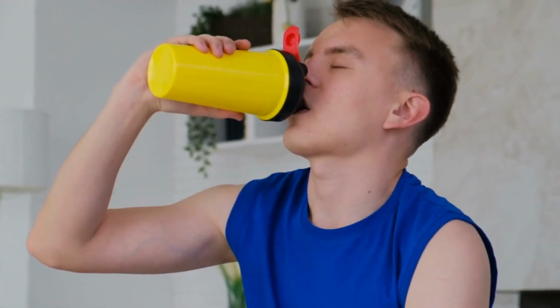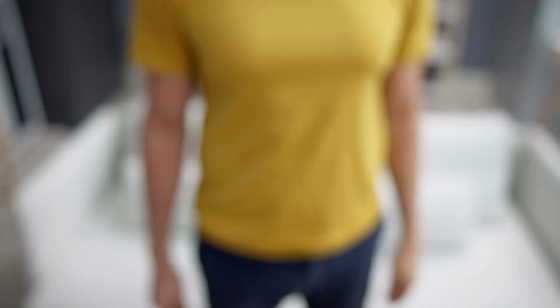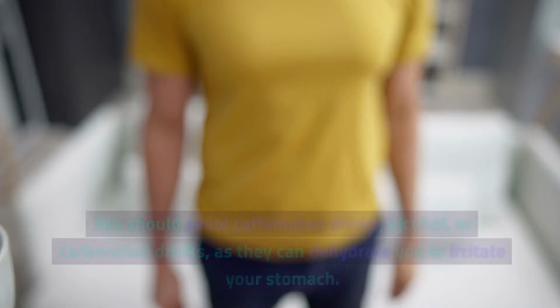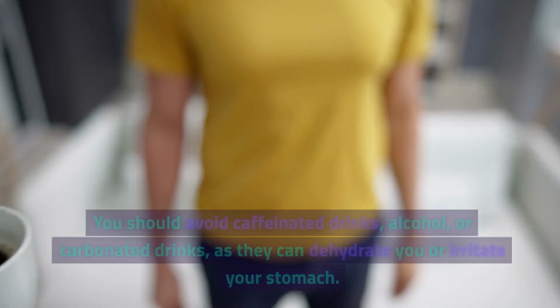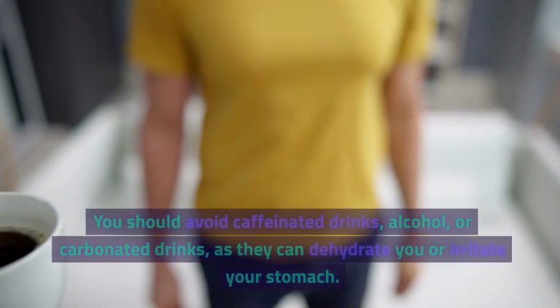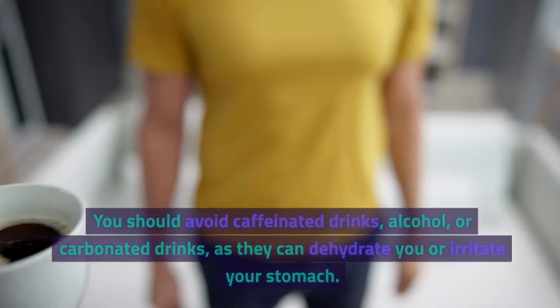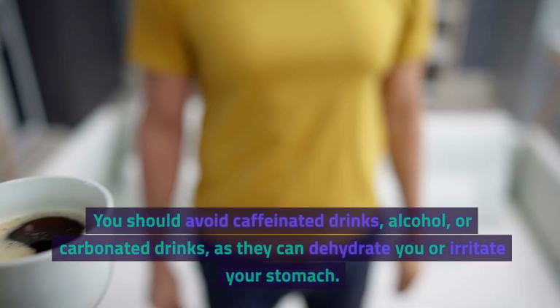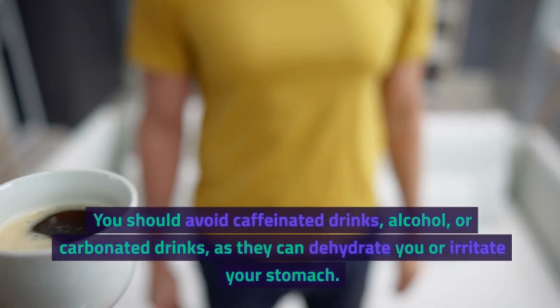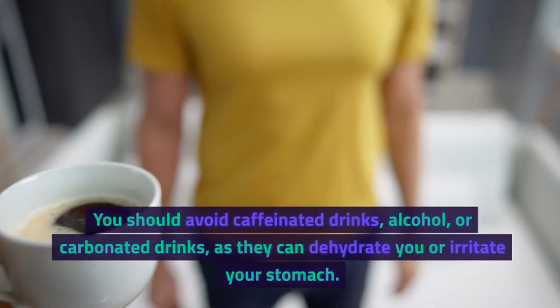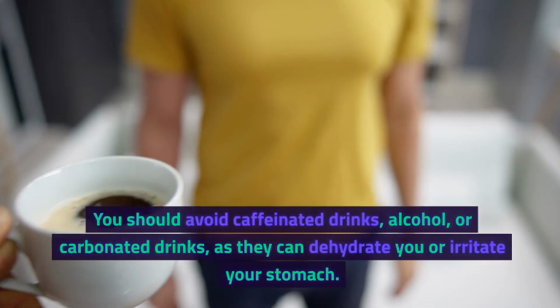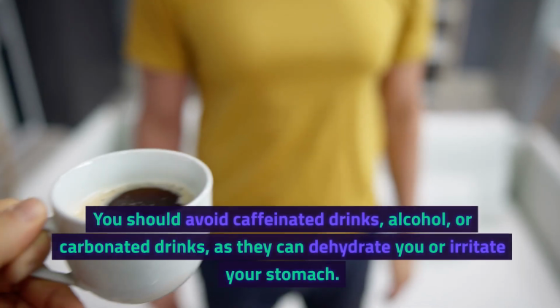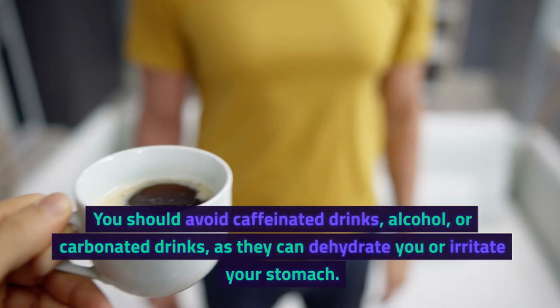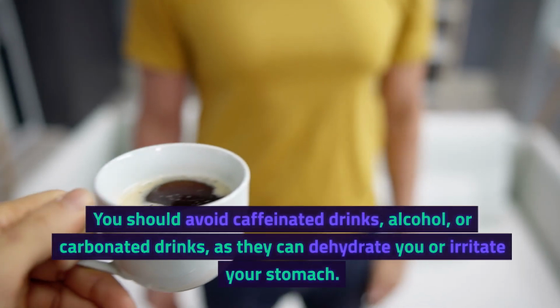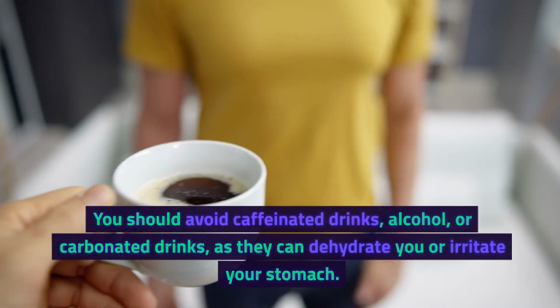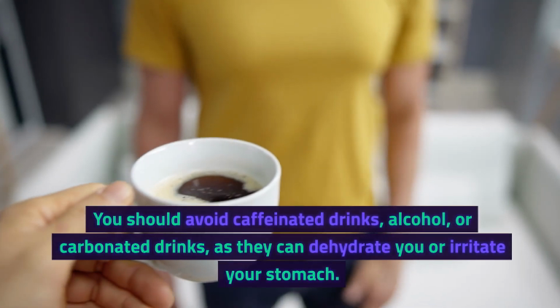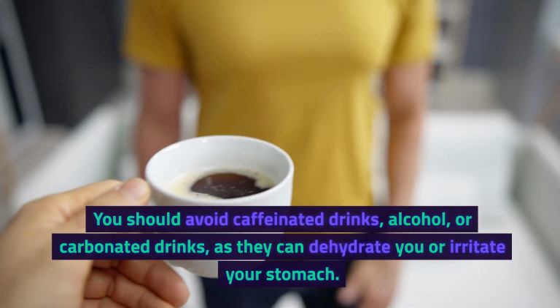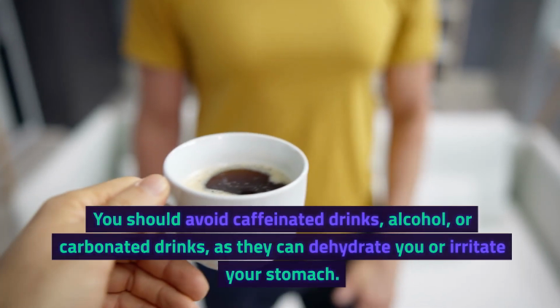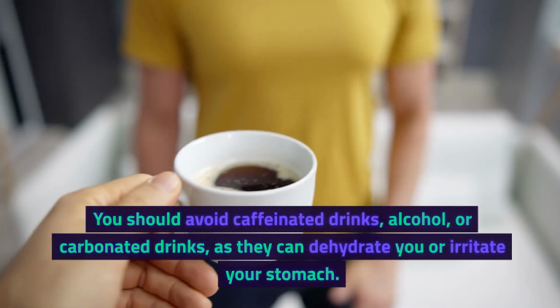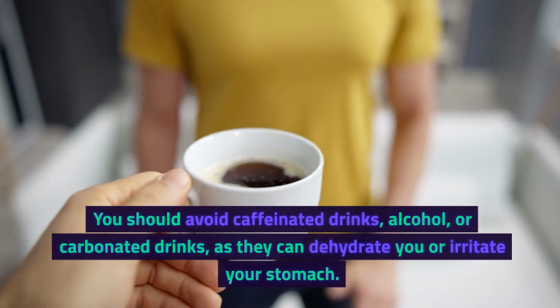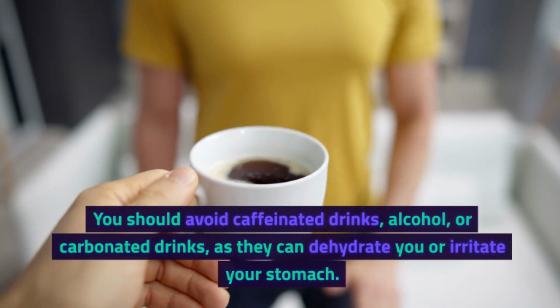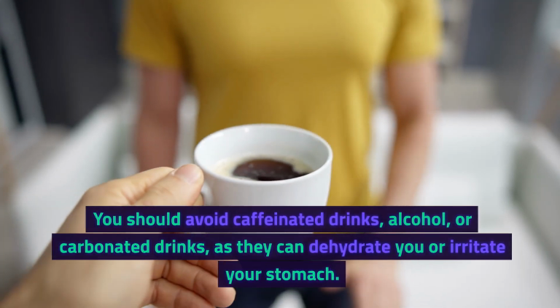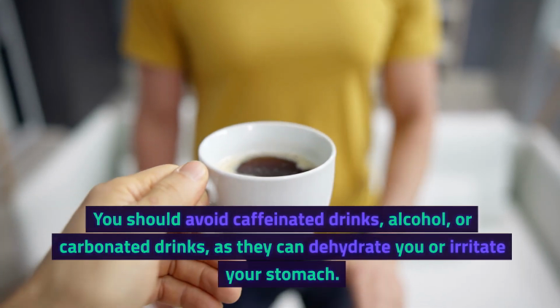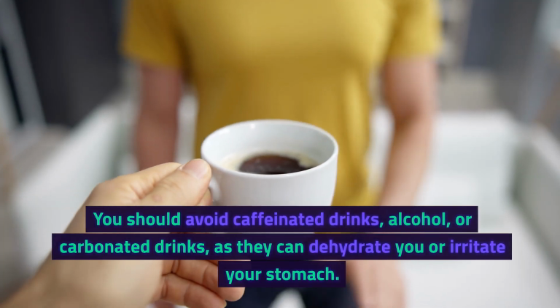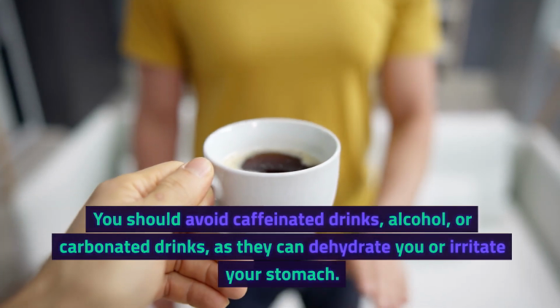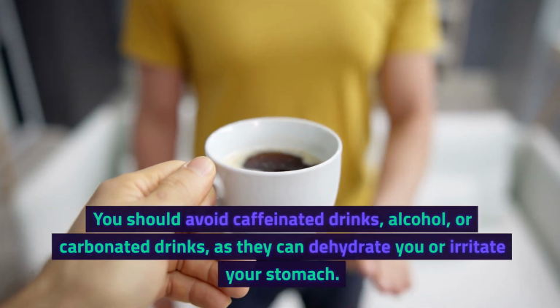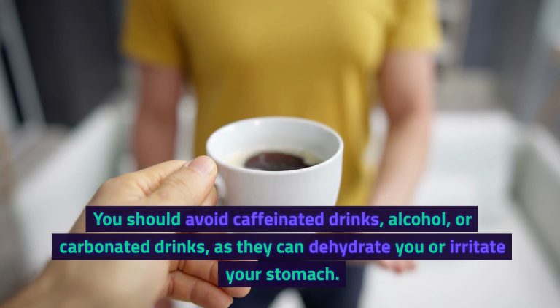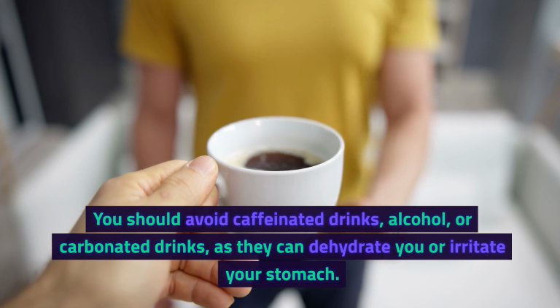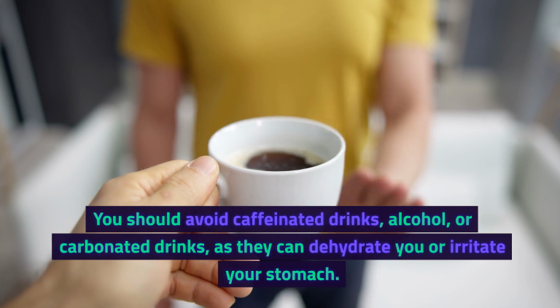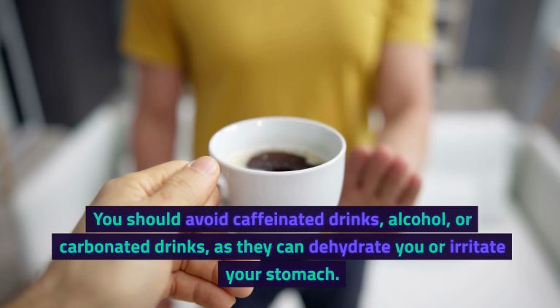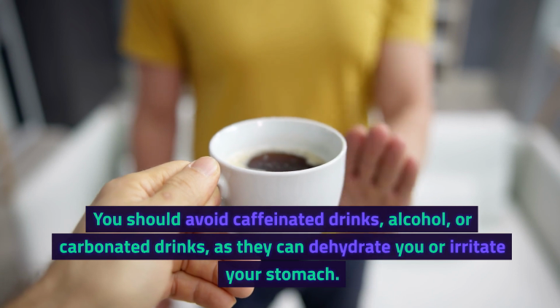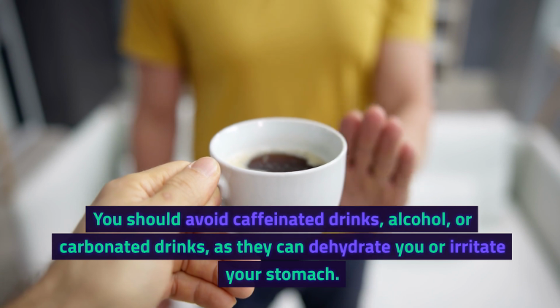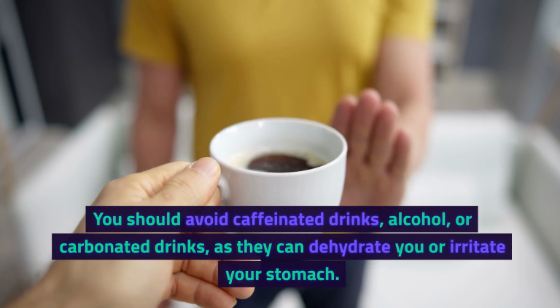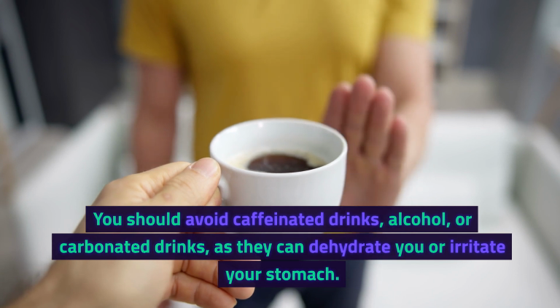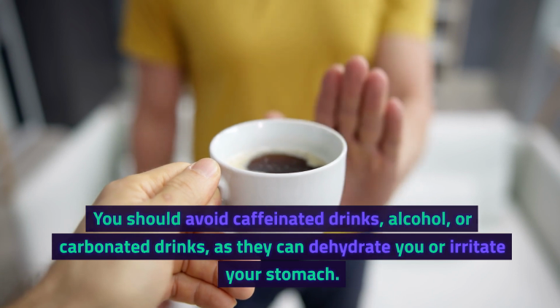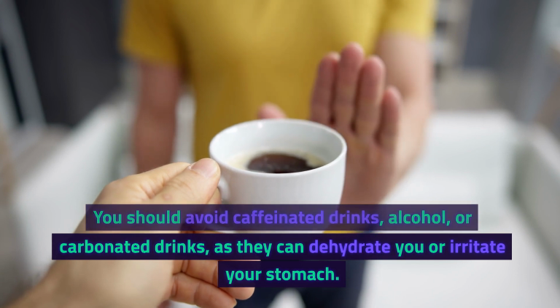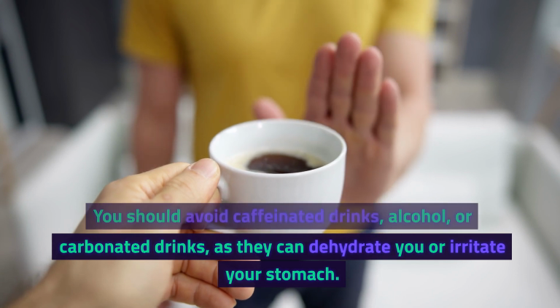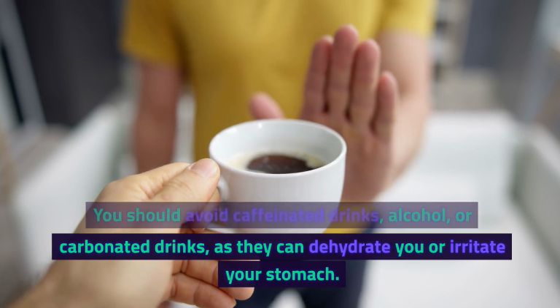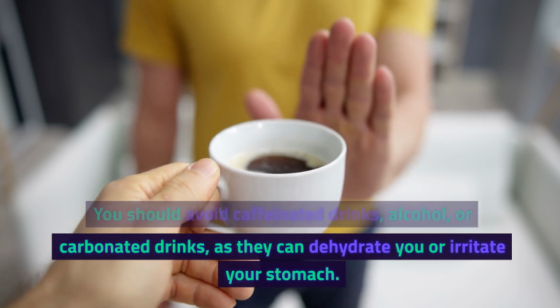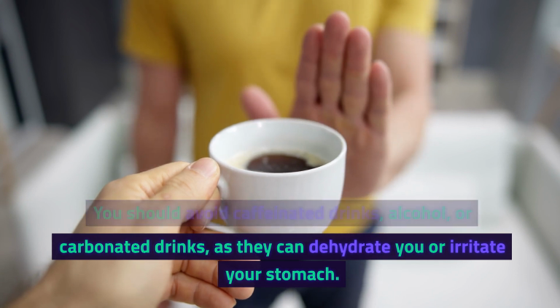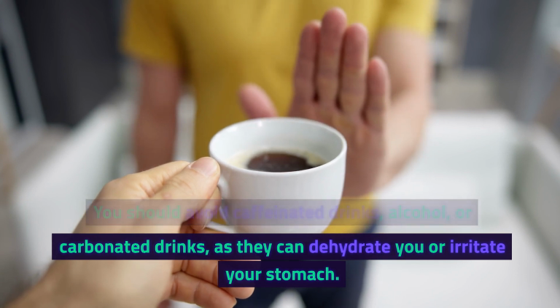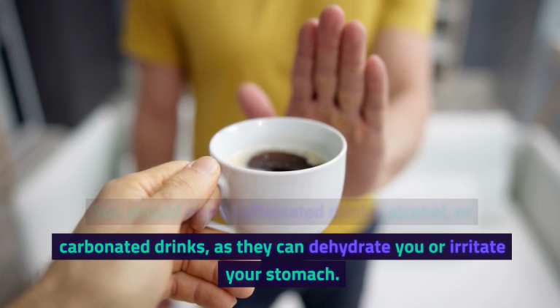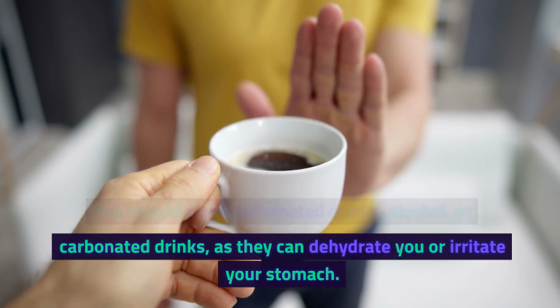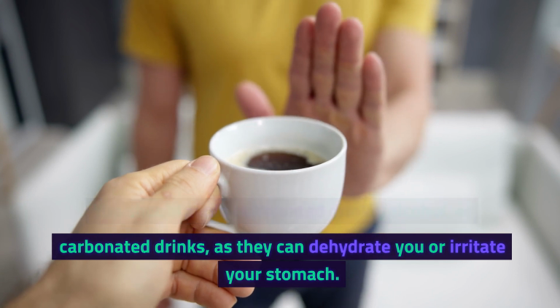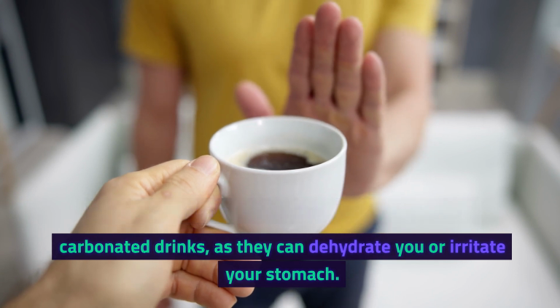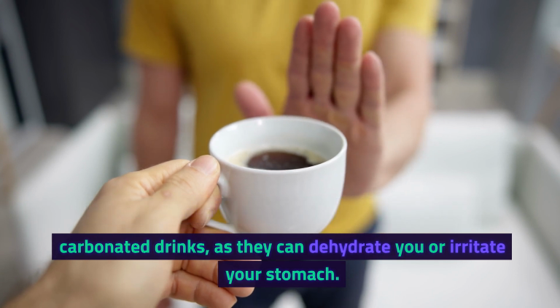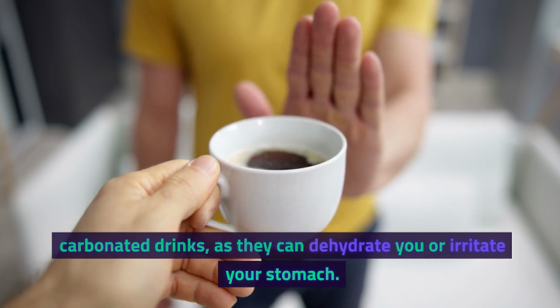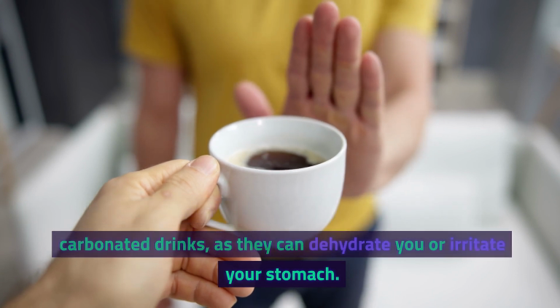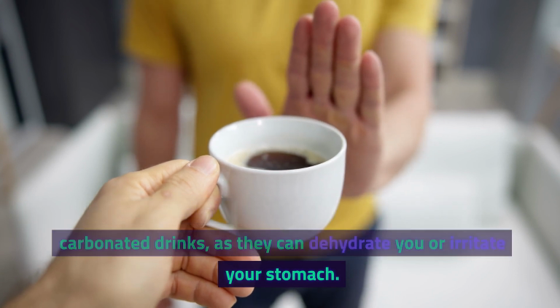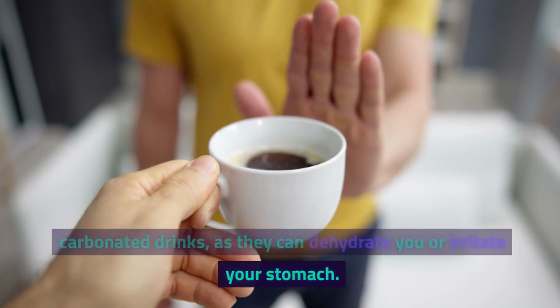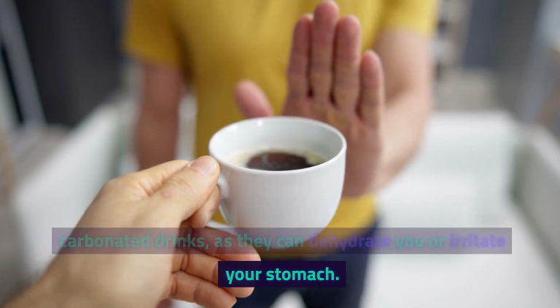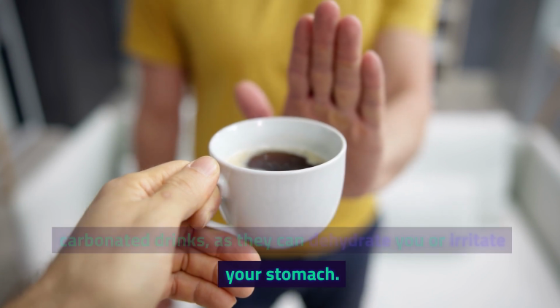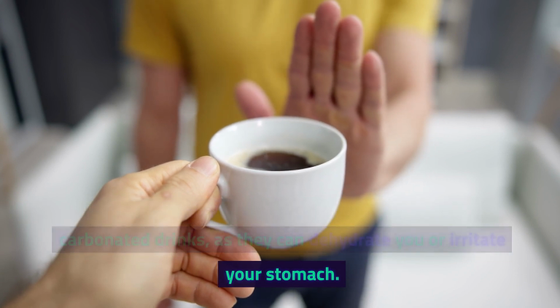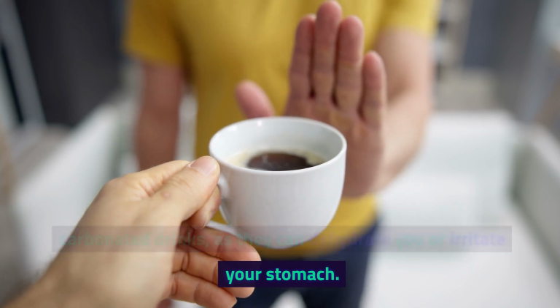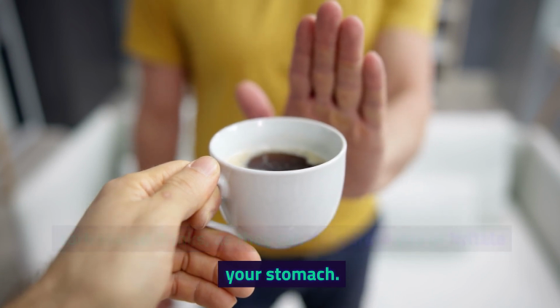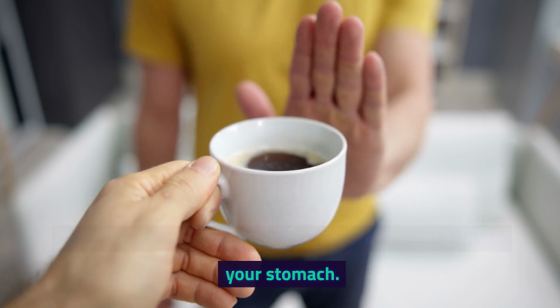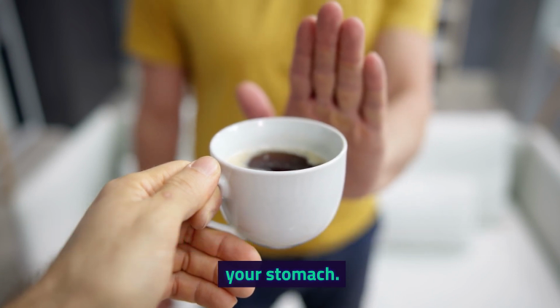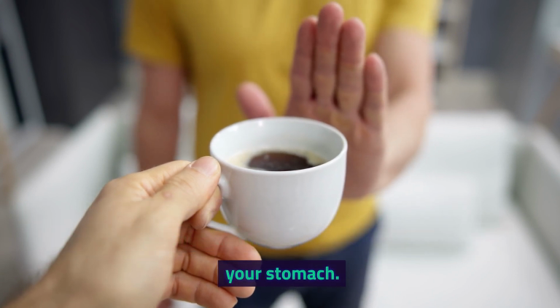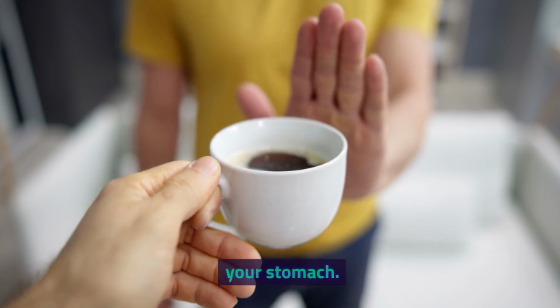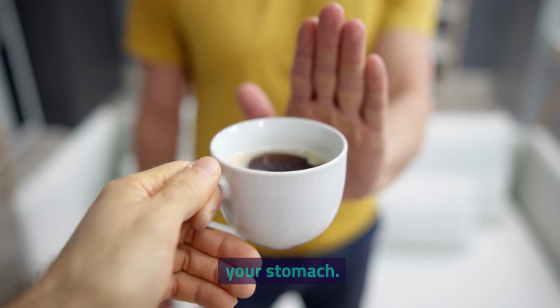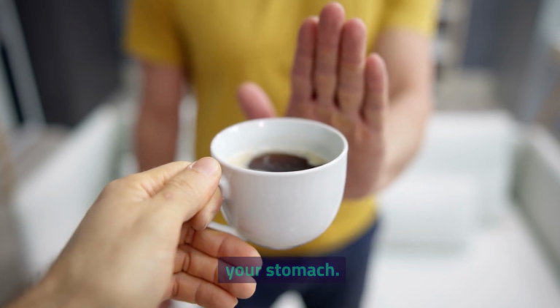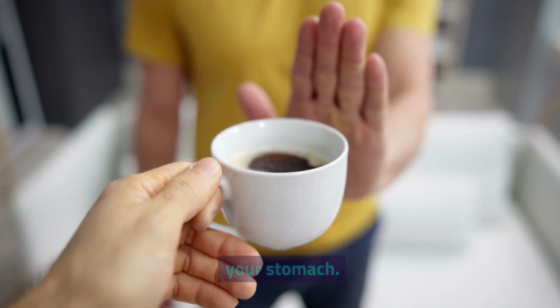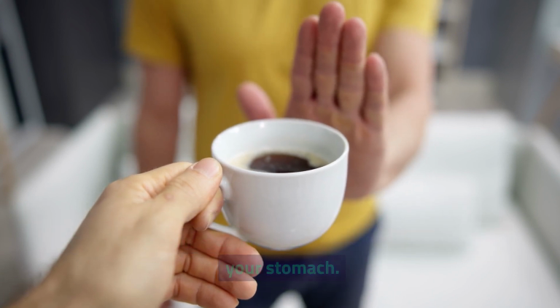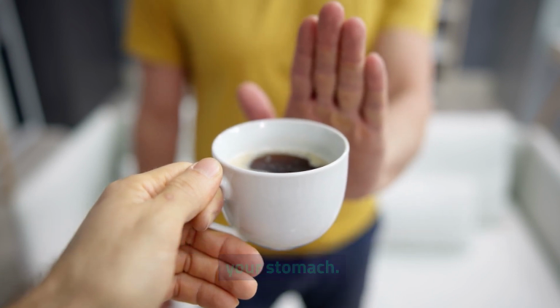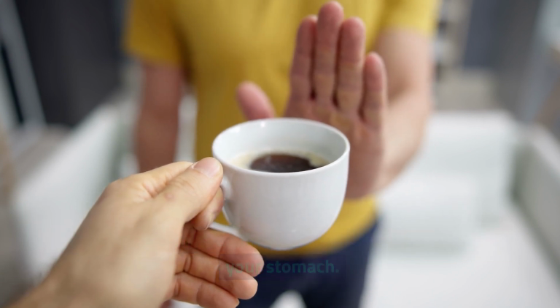You should avoid caffeinated drinks, alcohol, or carbonated drinks, as they can dehydrate you or irritate your stomach.